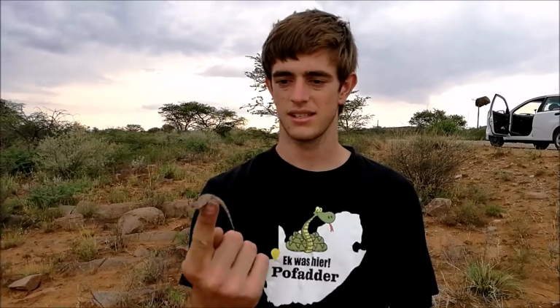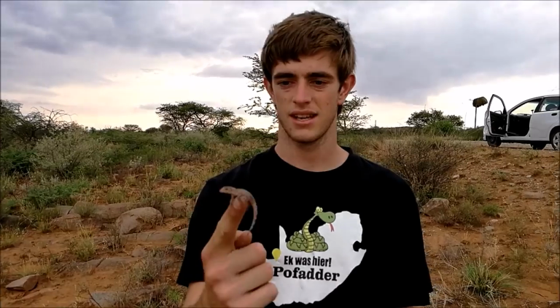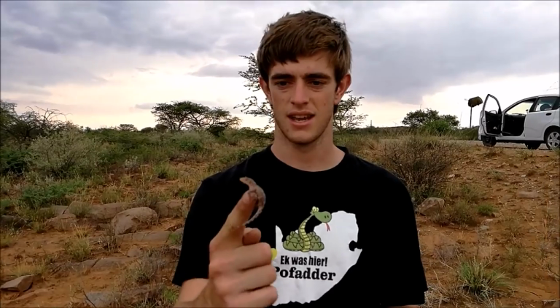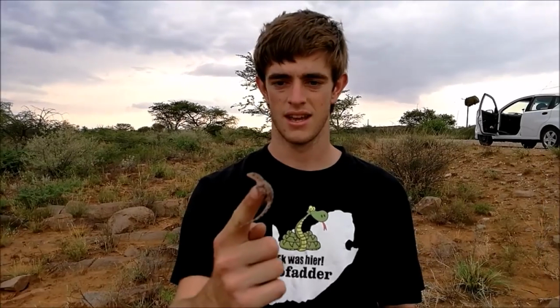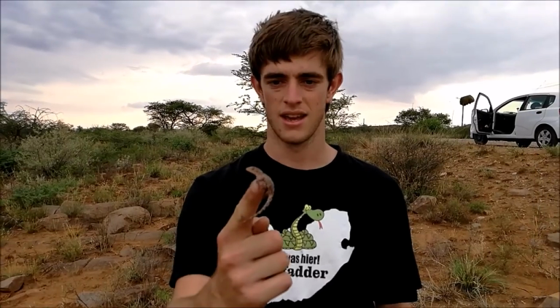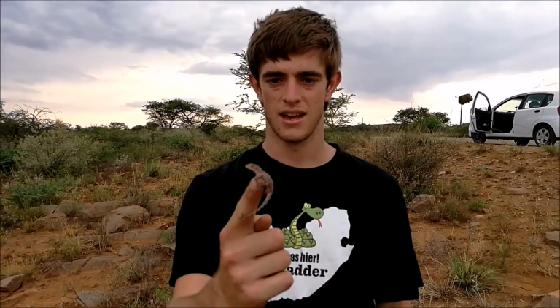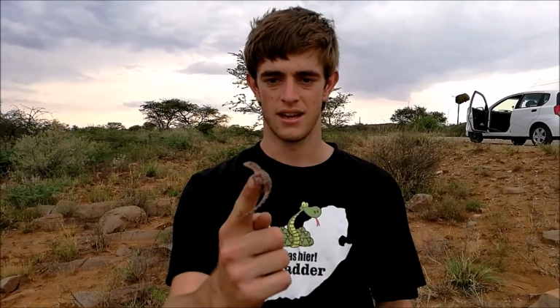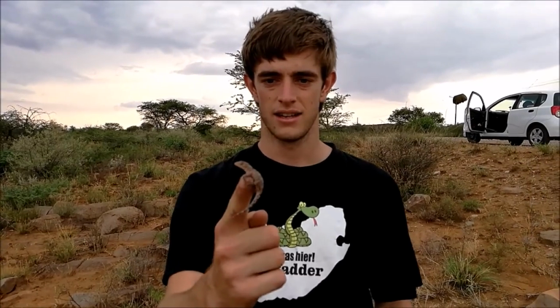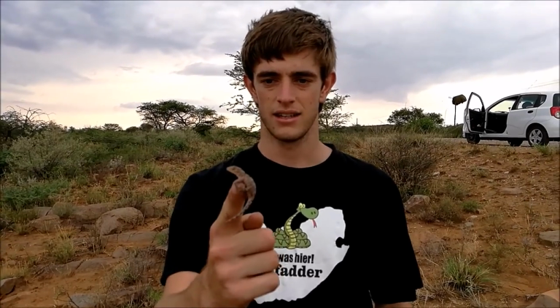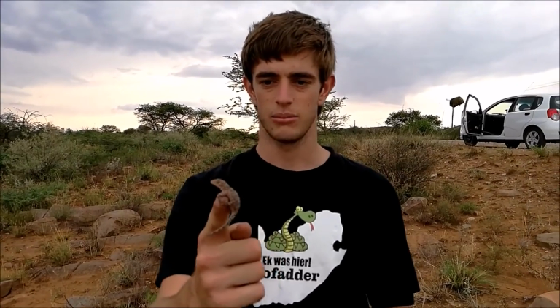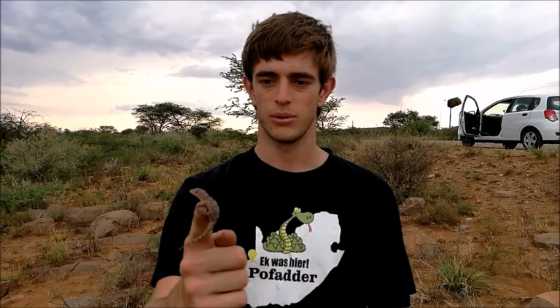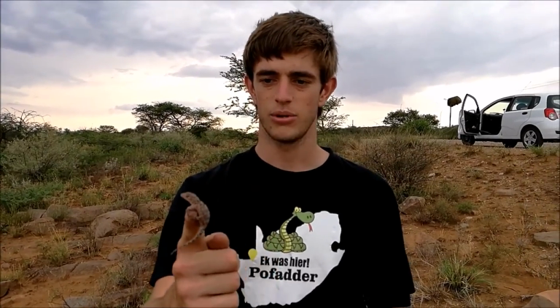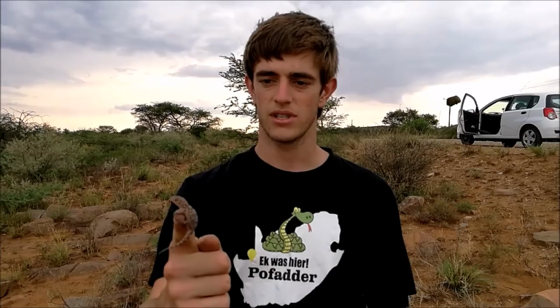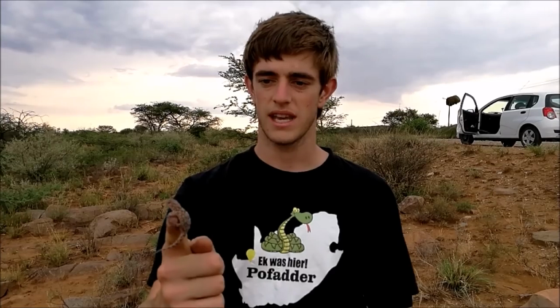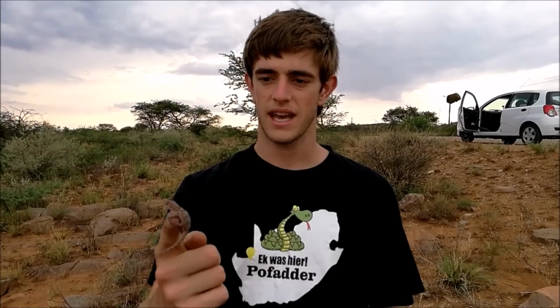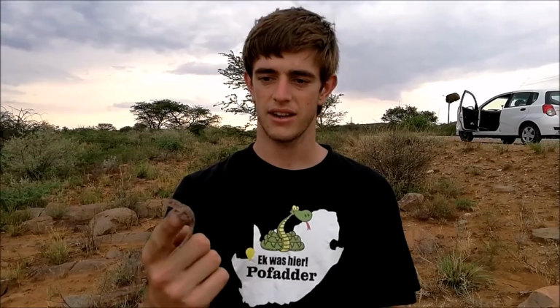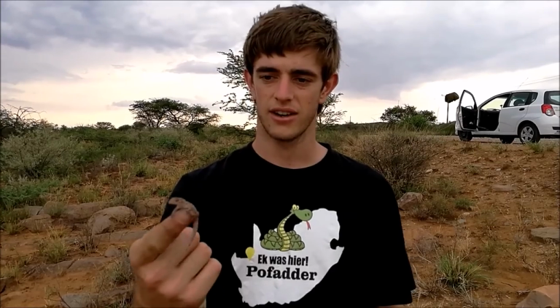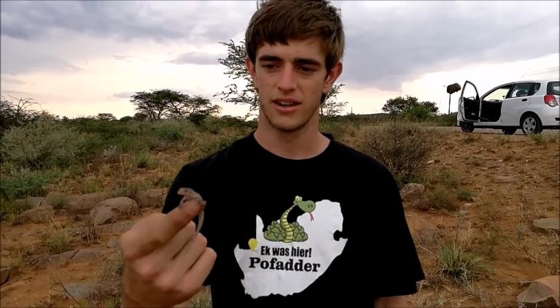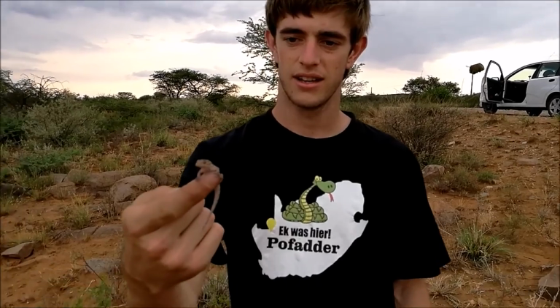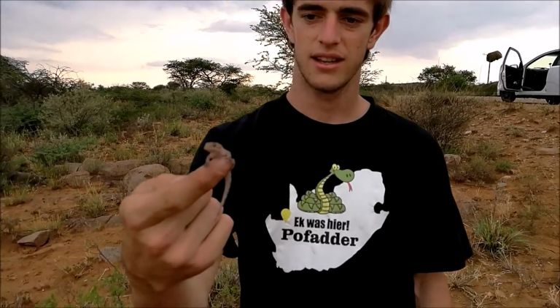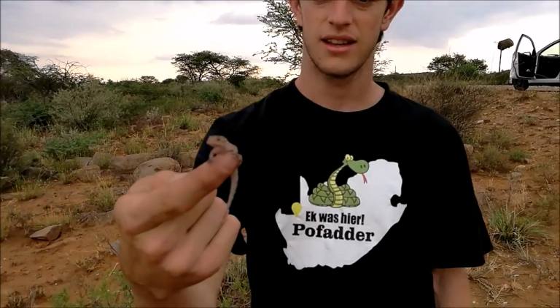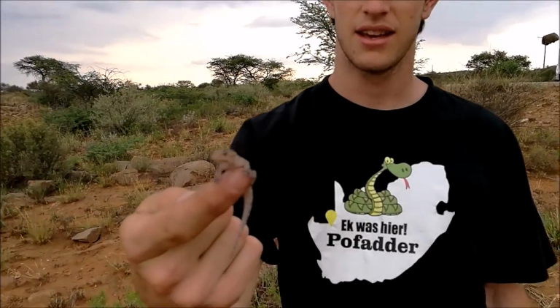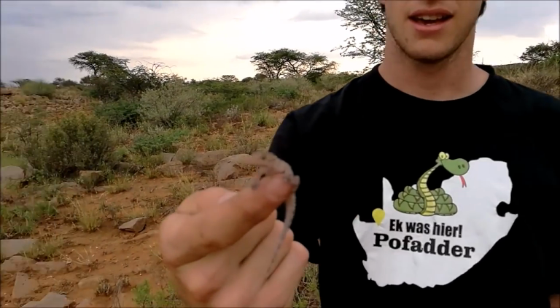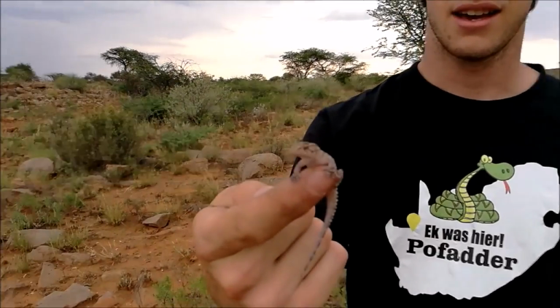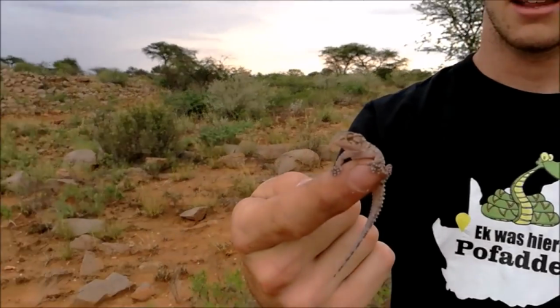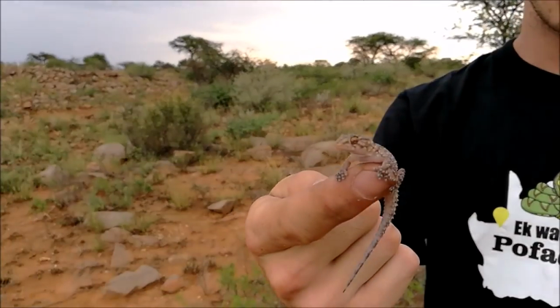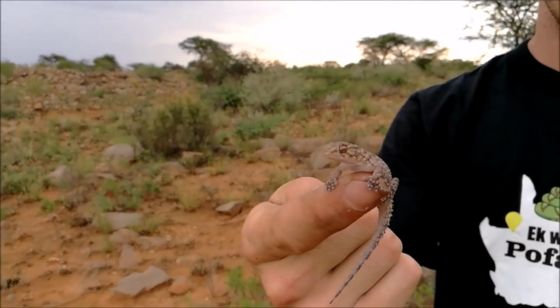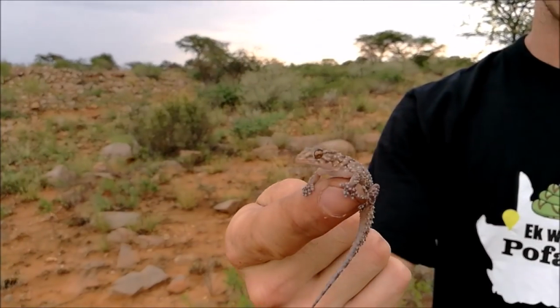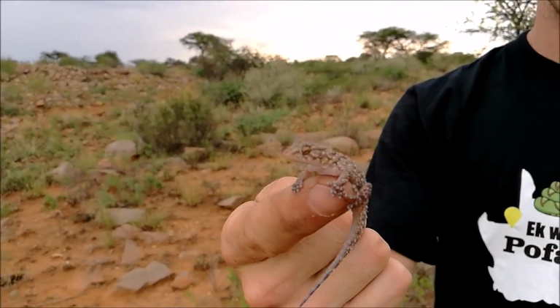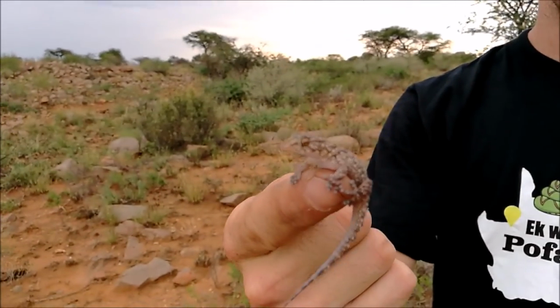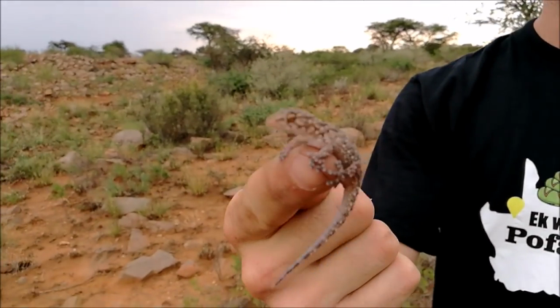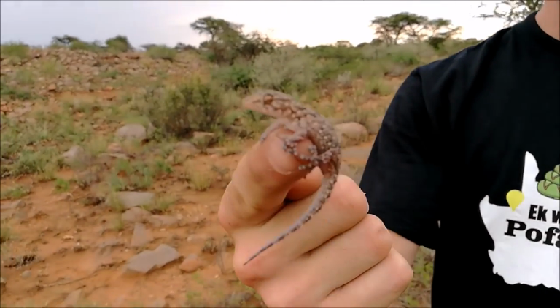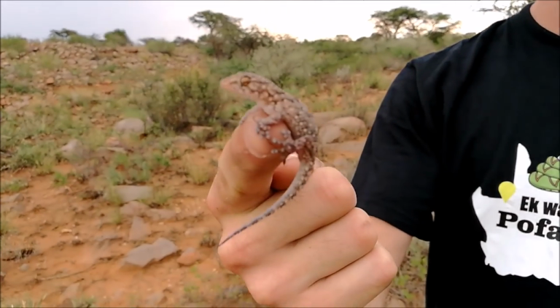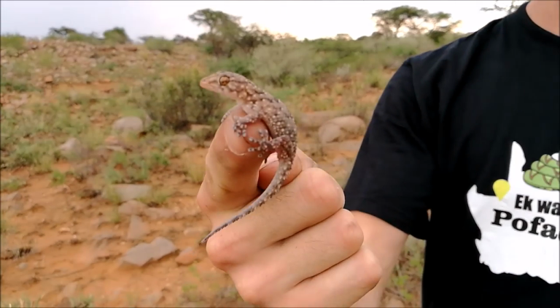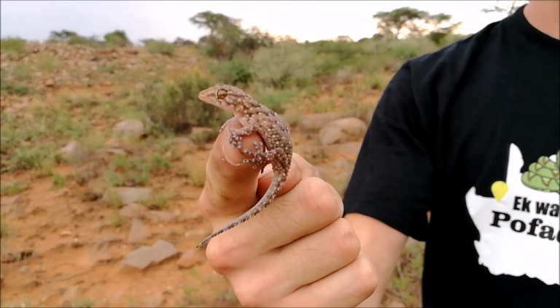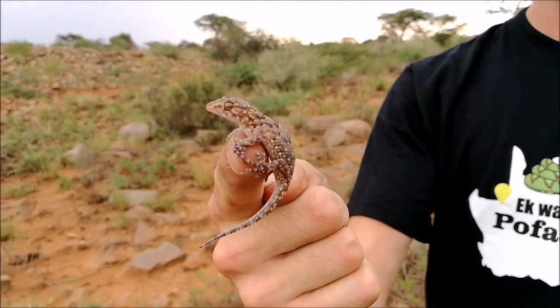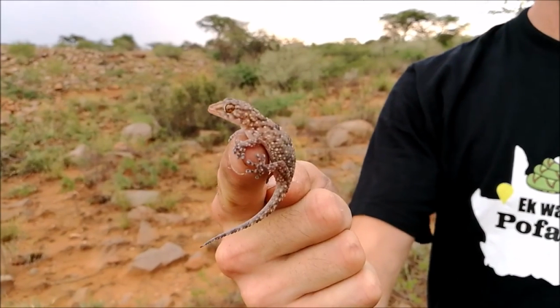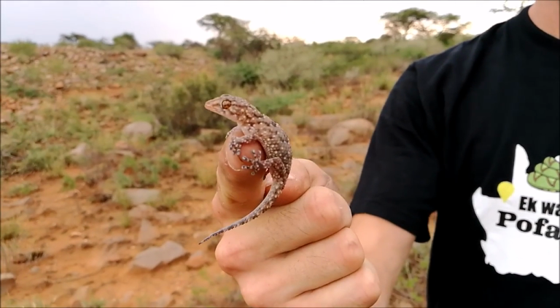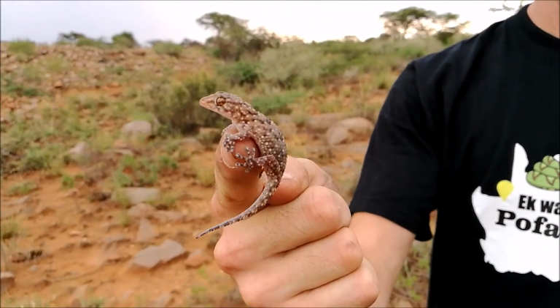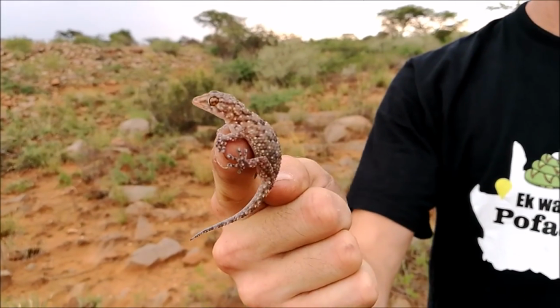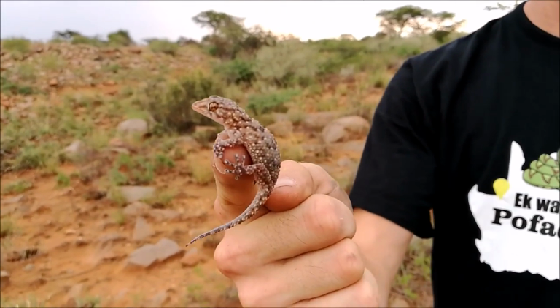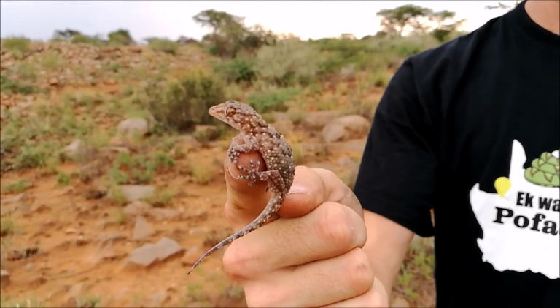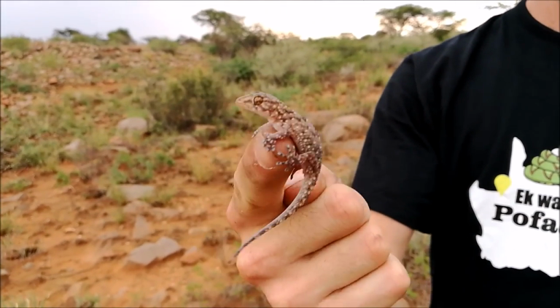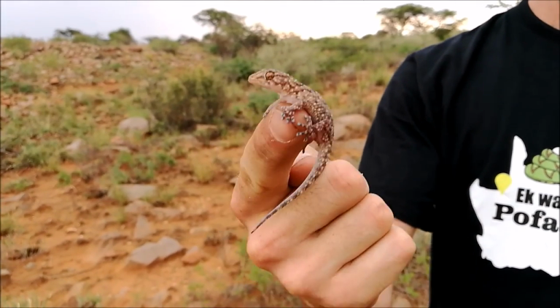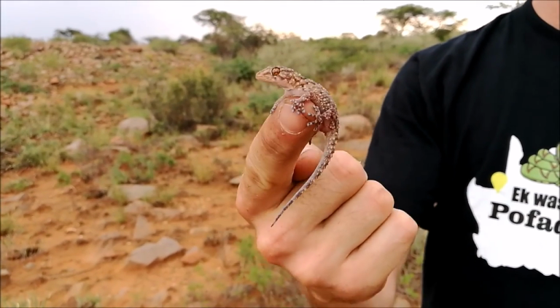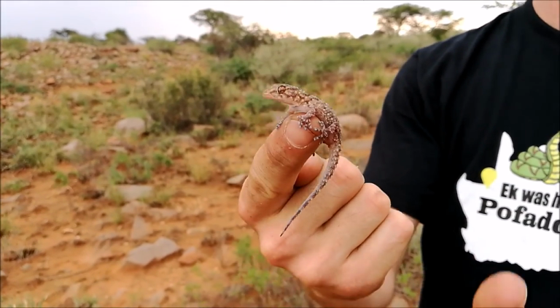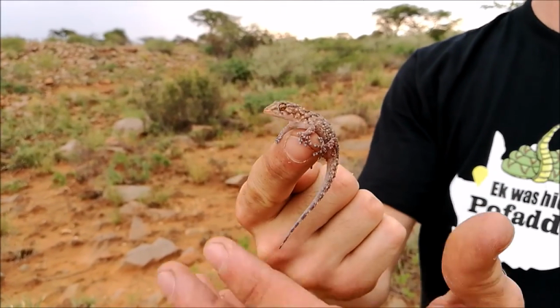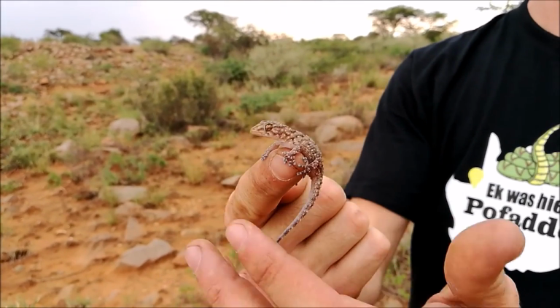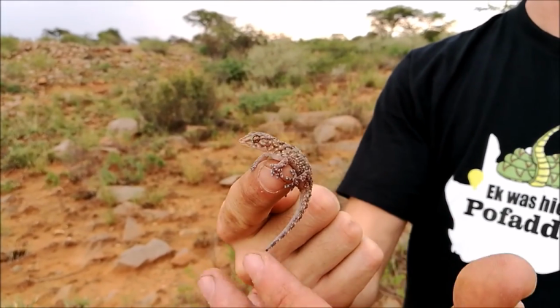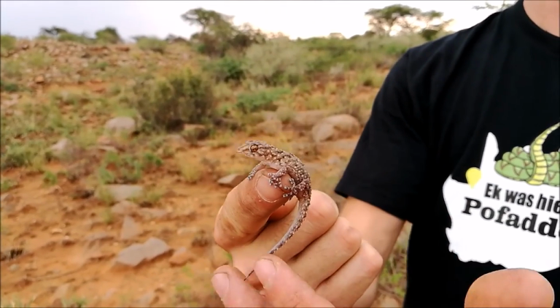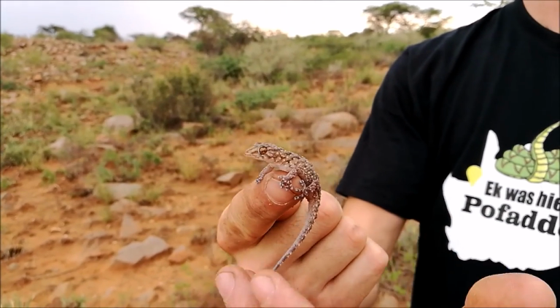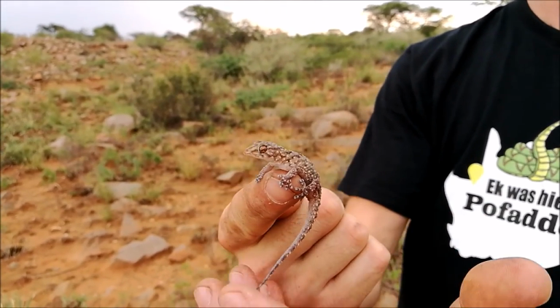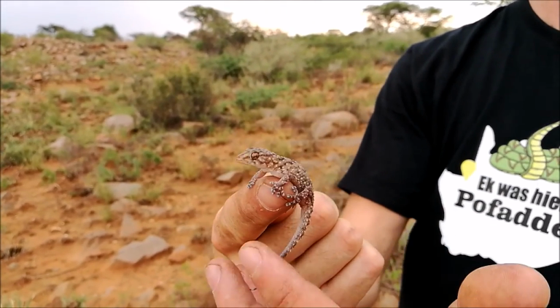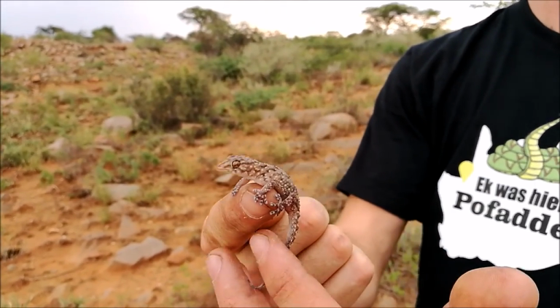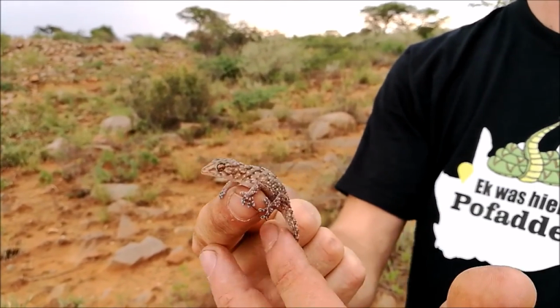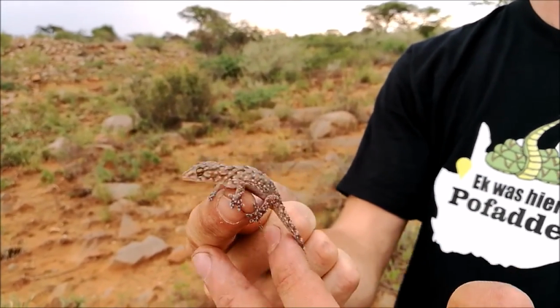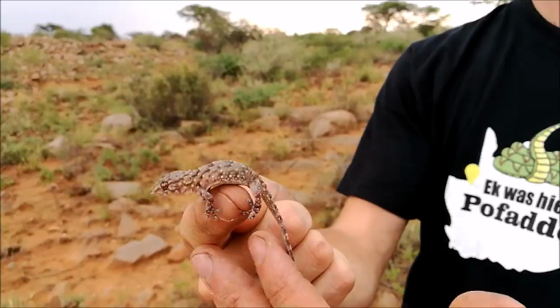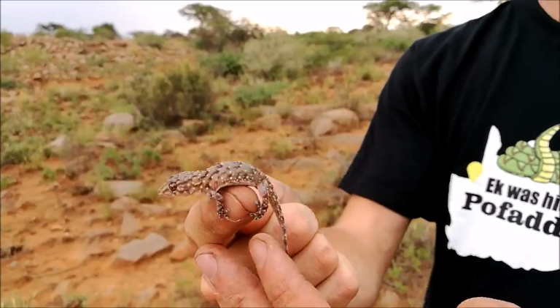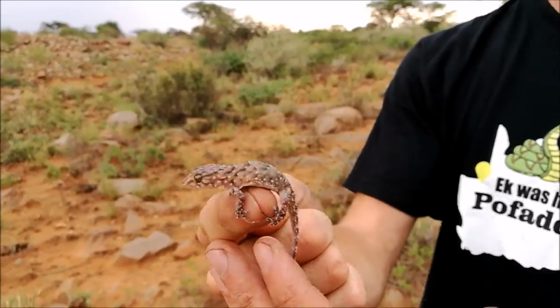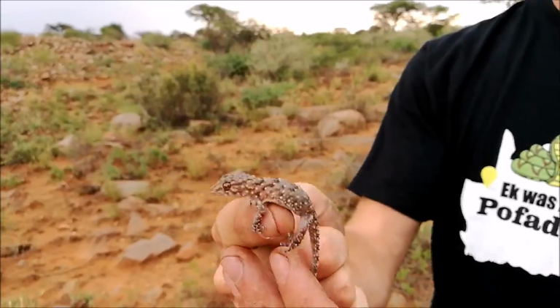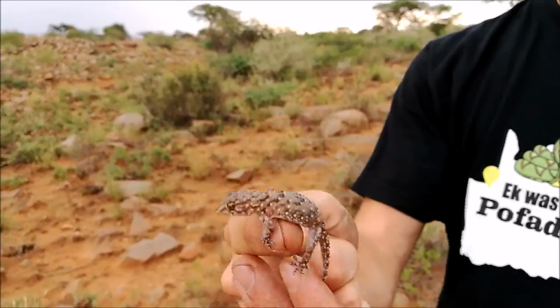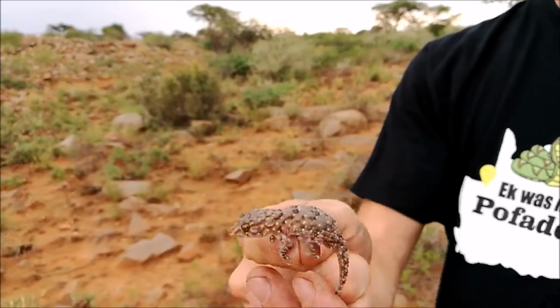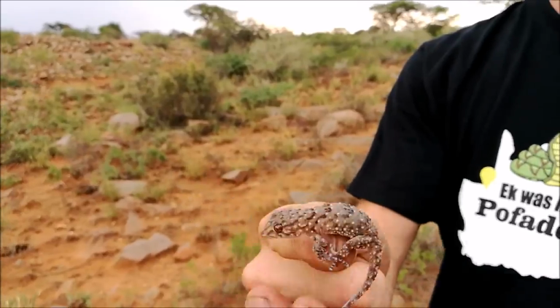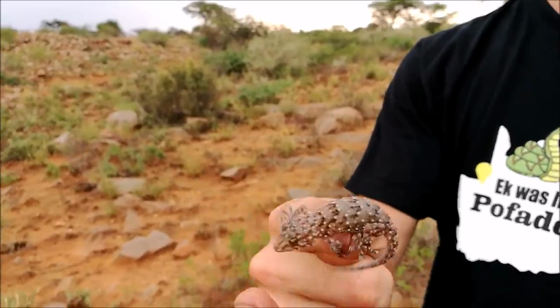This is a little Bibron's gecko. We found it in one of the cracks here — just a little juvenile. It'll probably grow to about double the size.